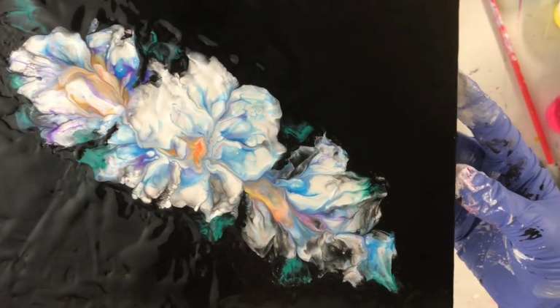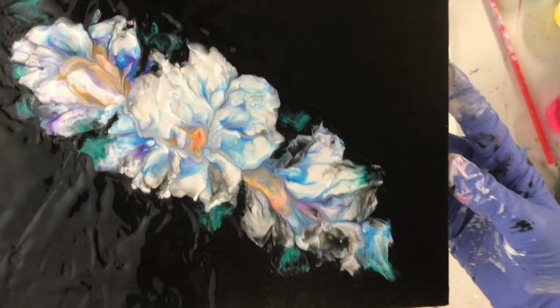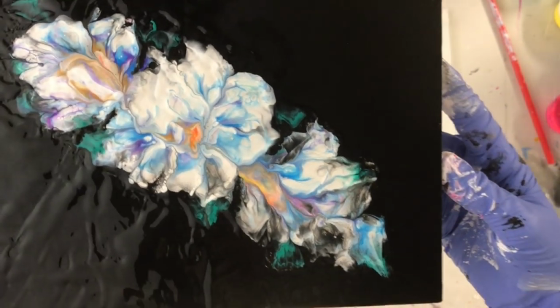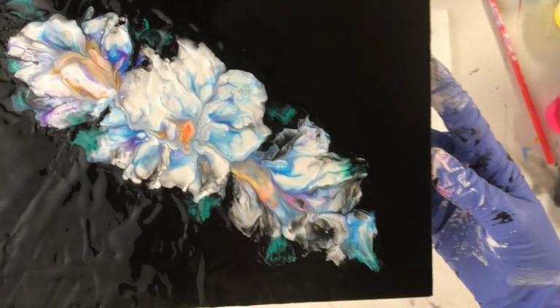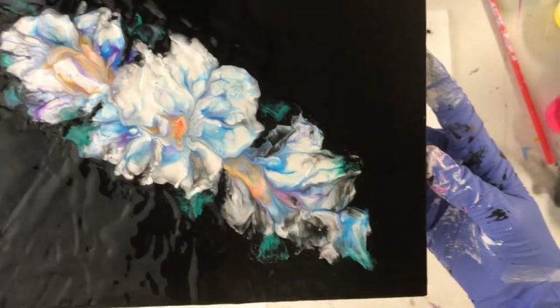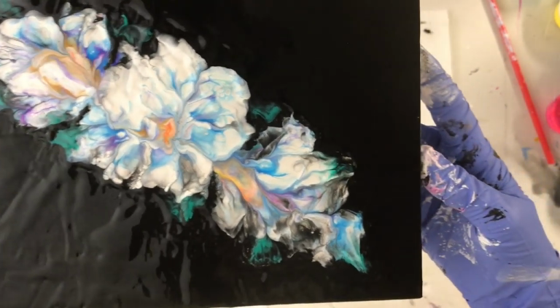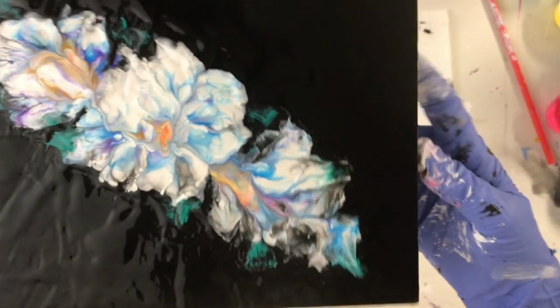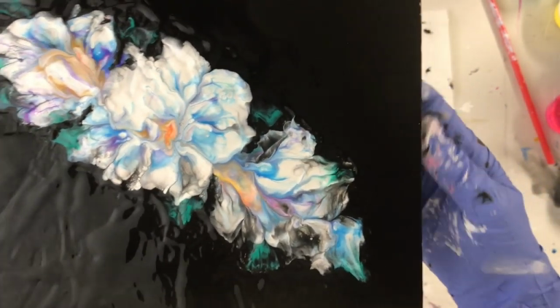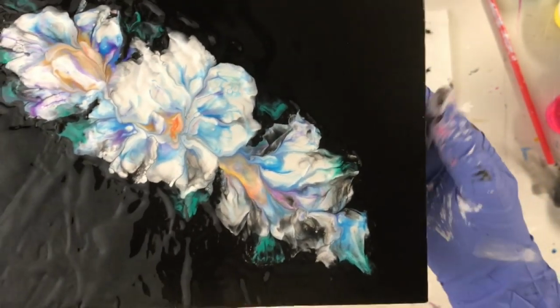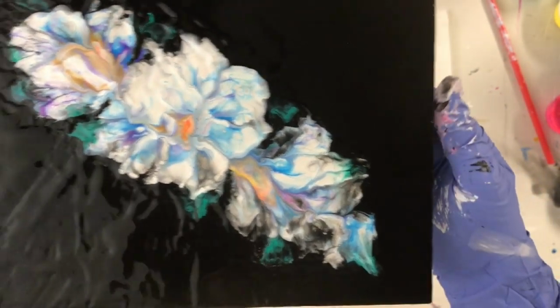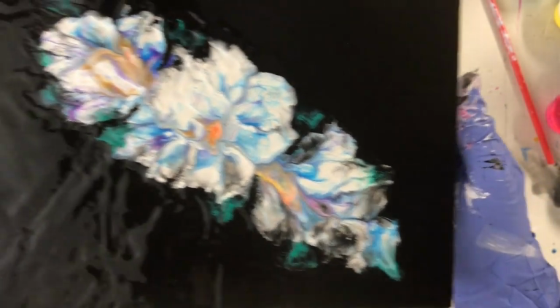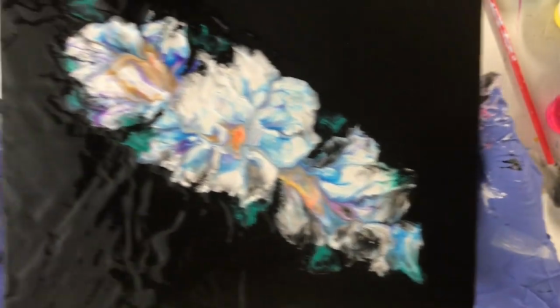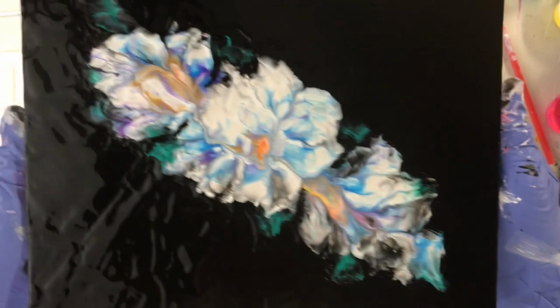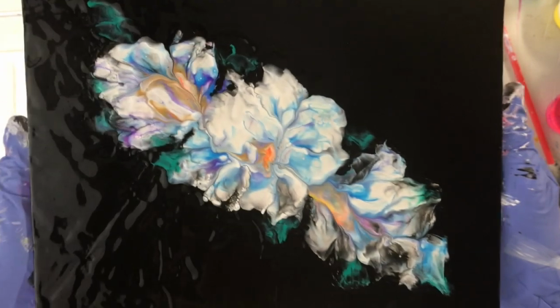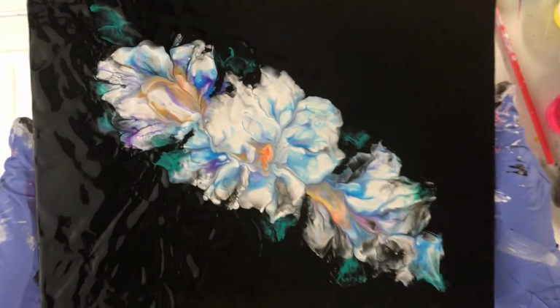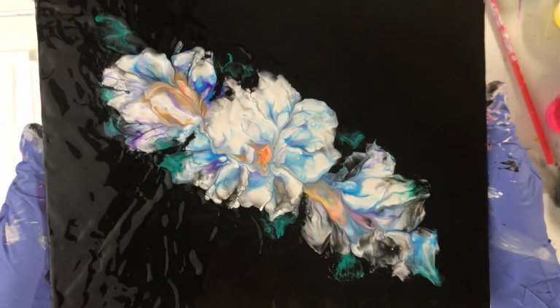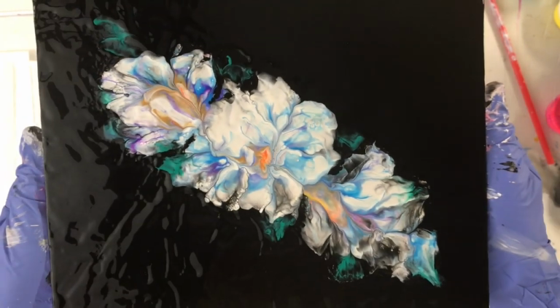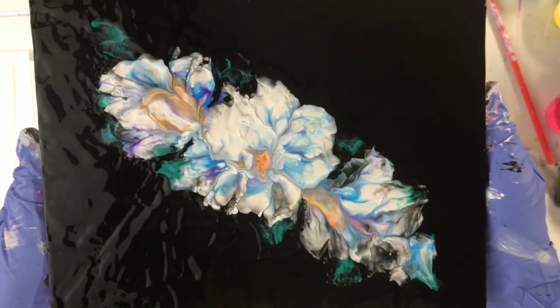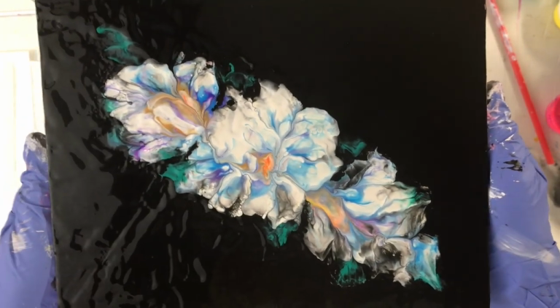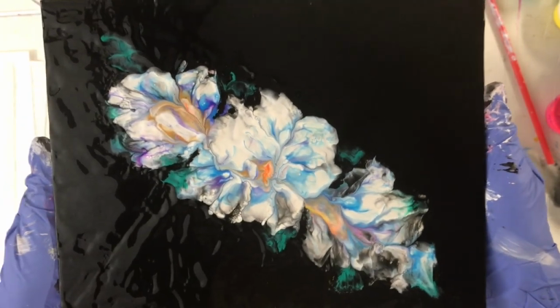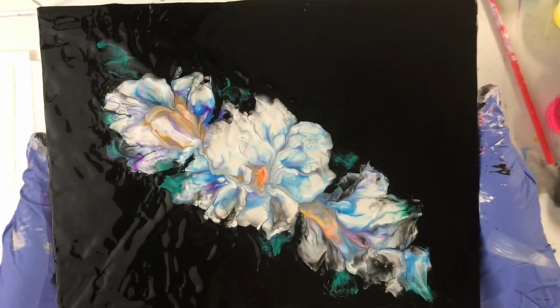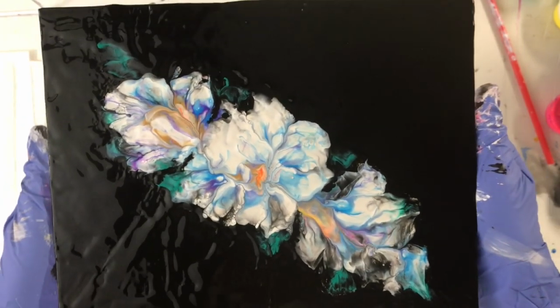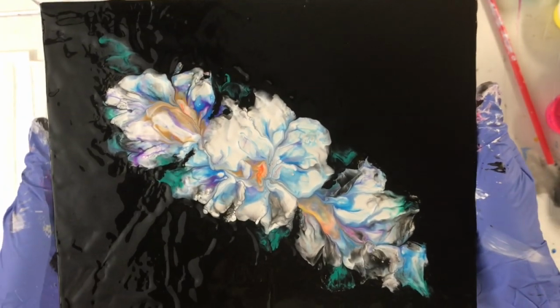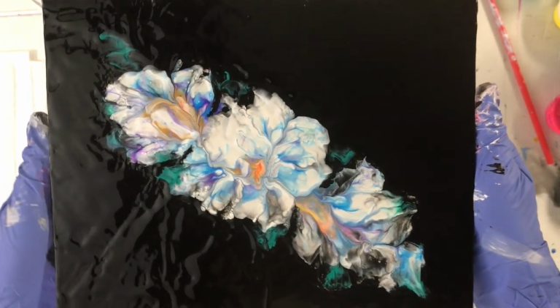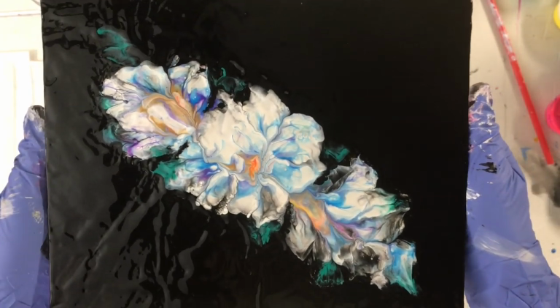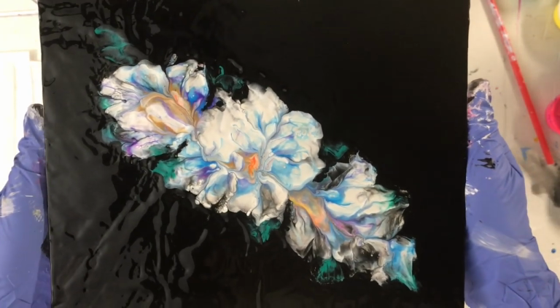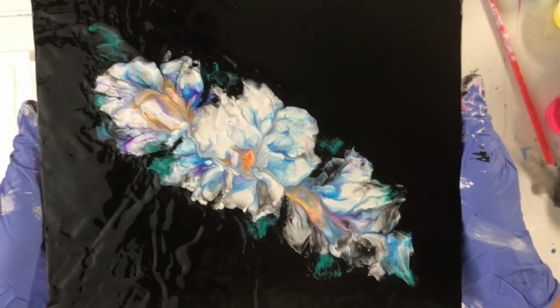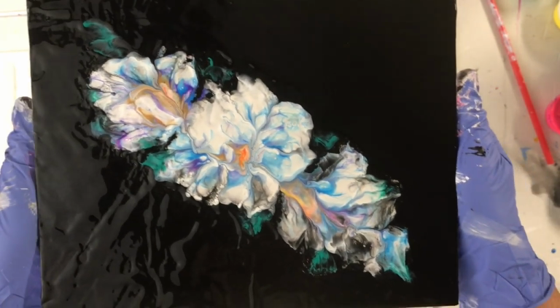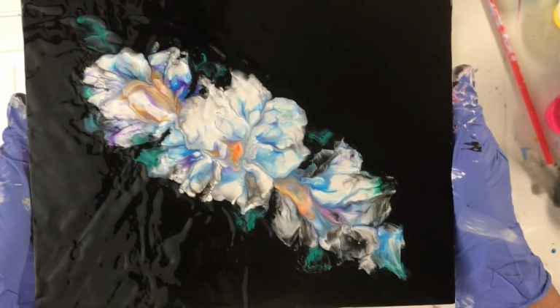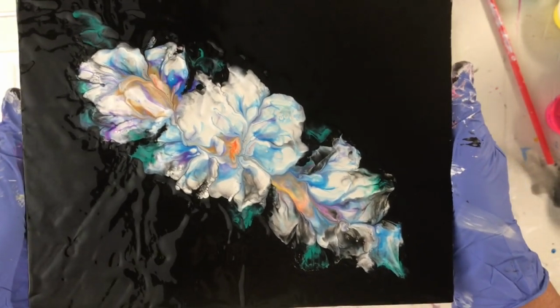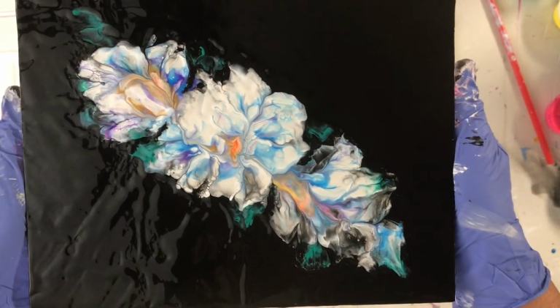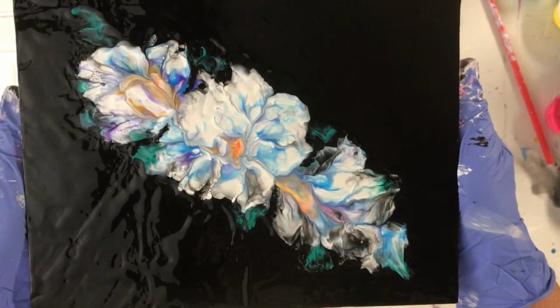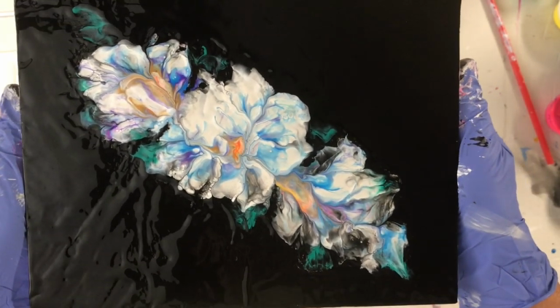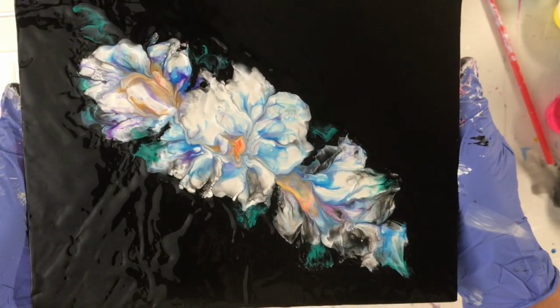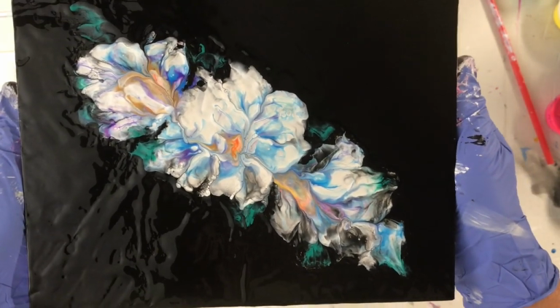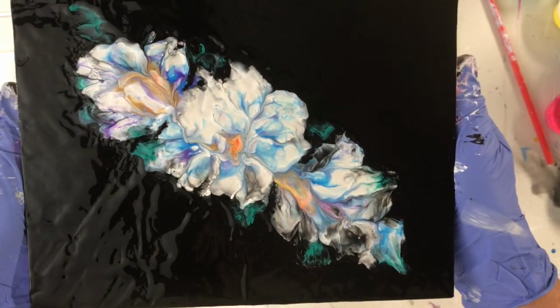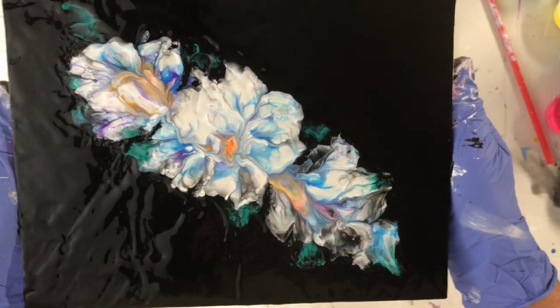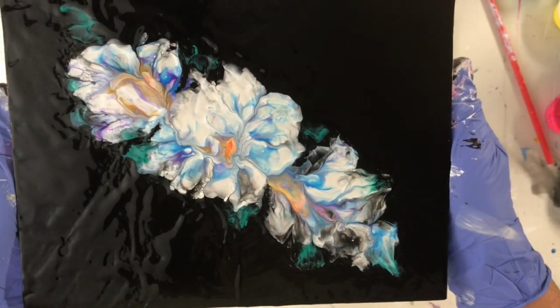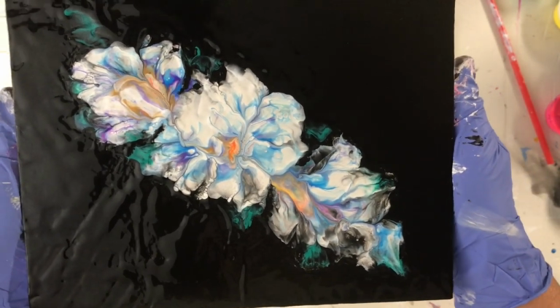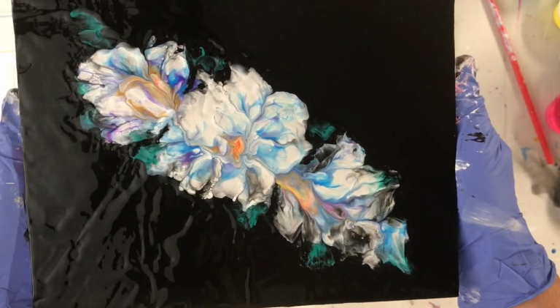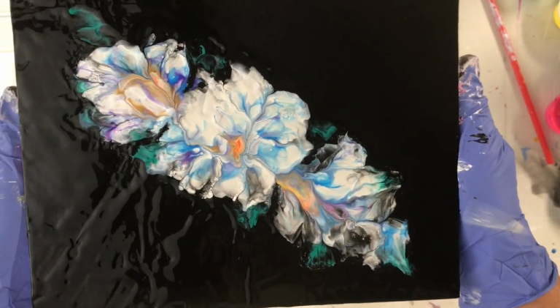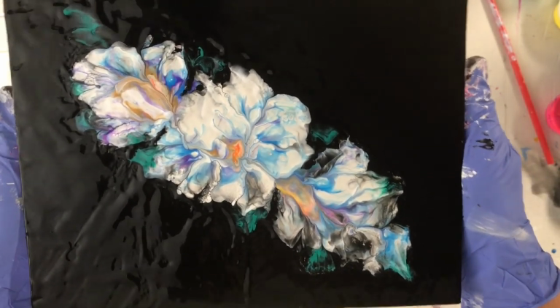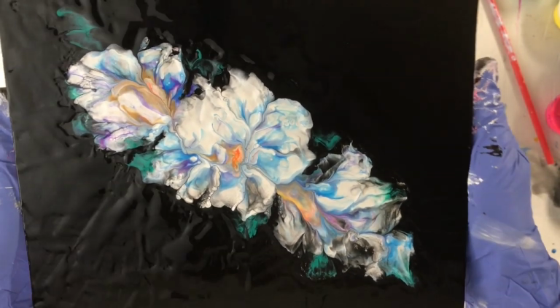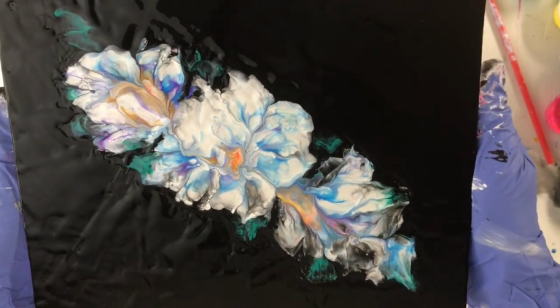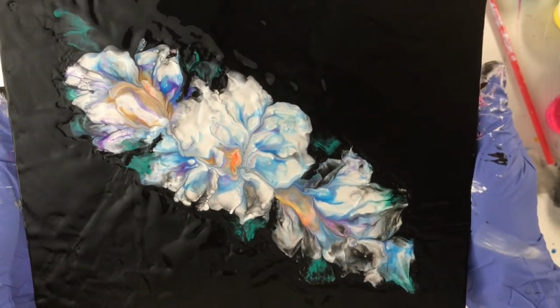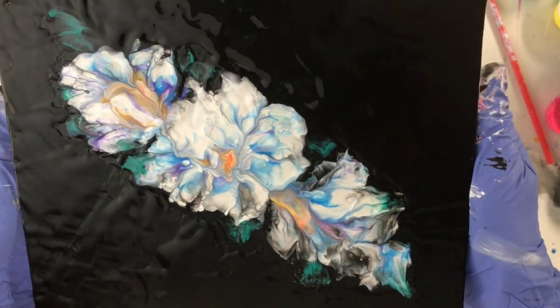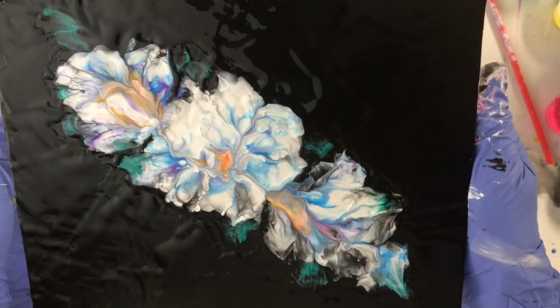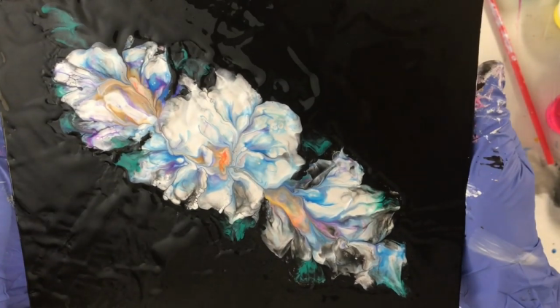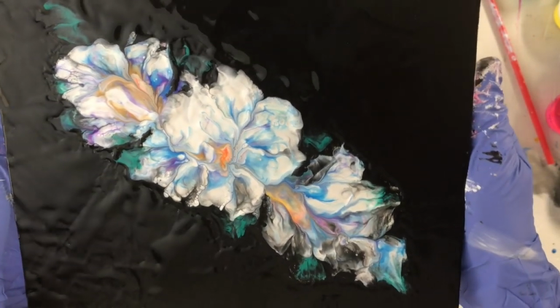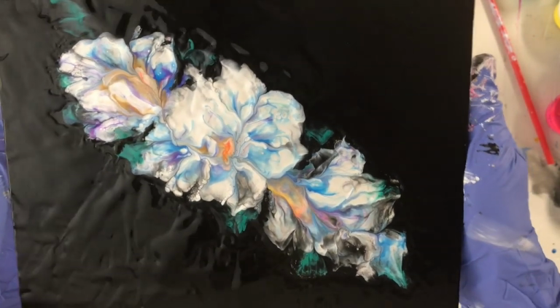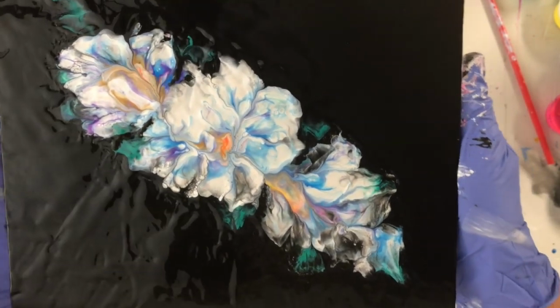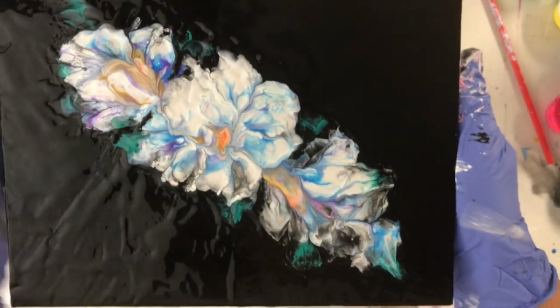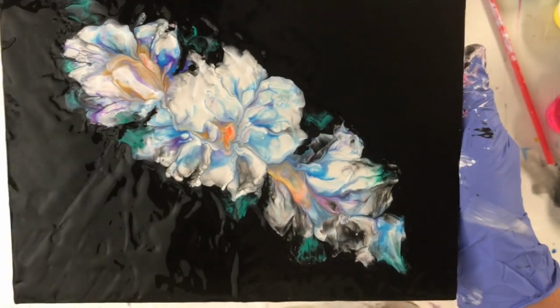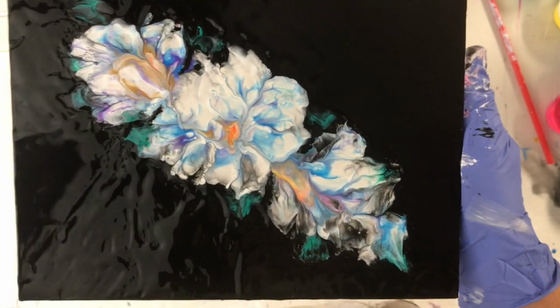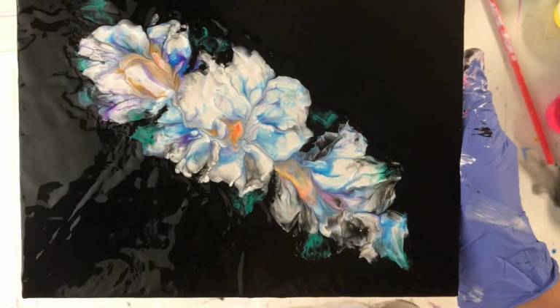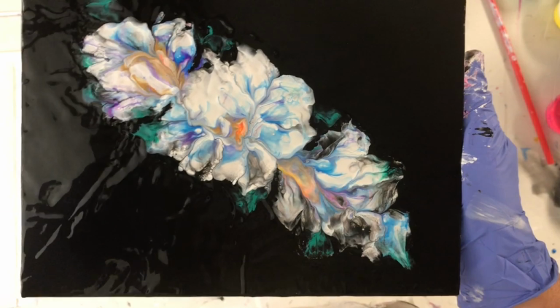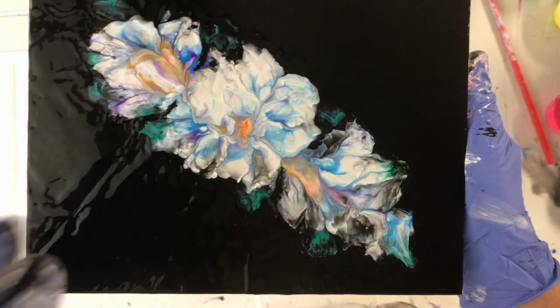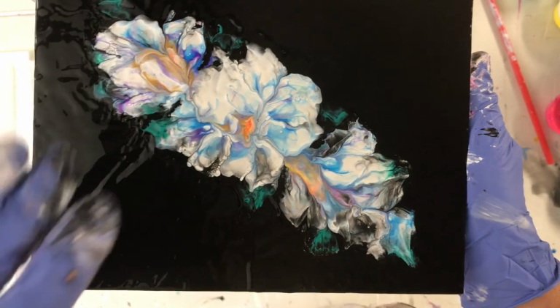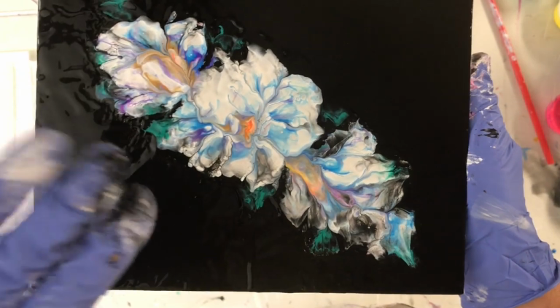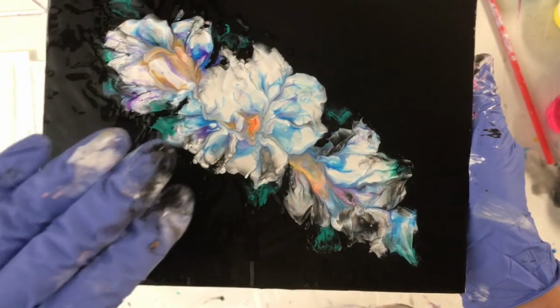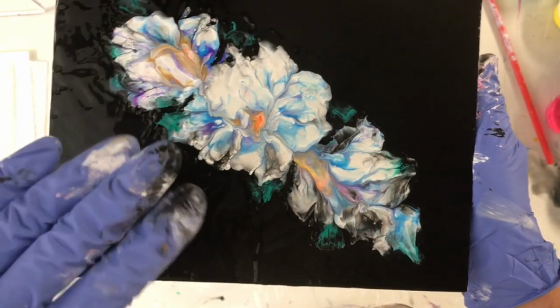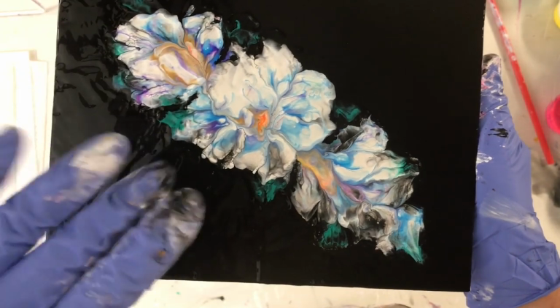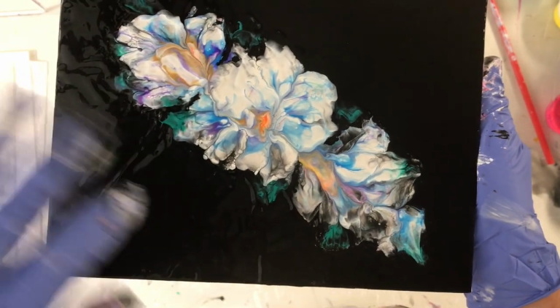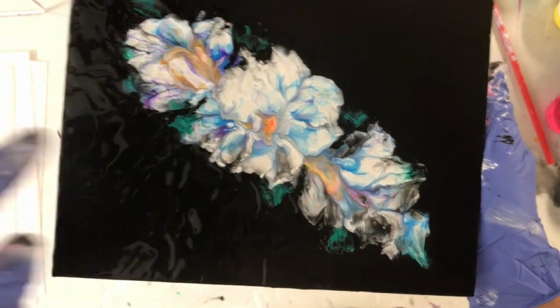I will let it dry. I'll show you at the end the dried results. I'll see you then. Bye for now.